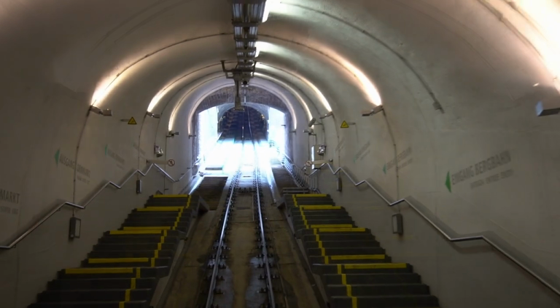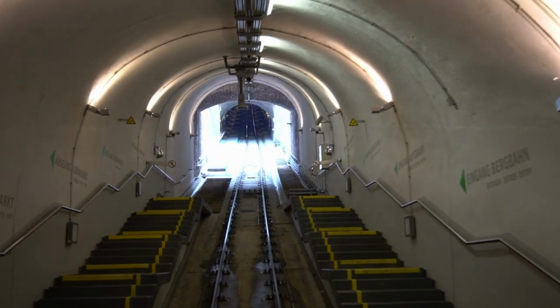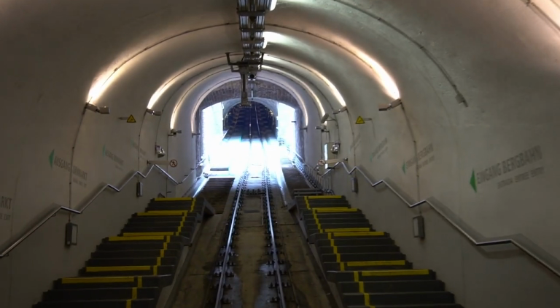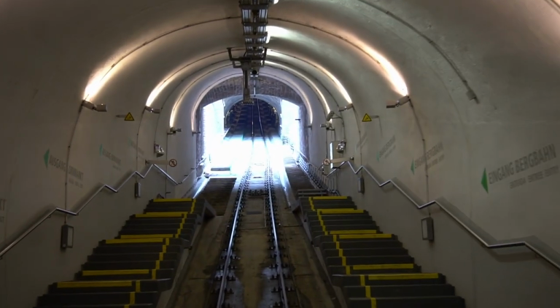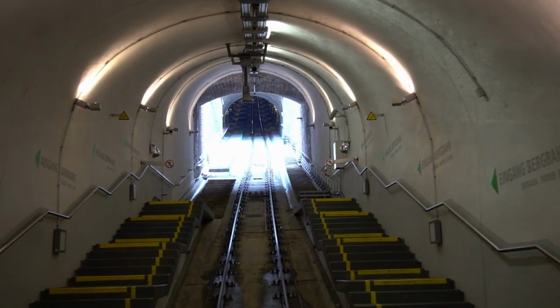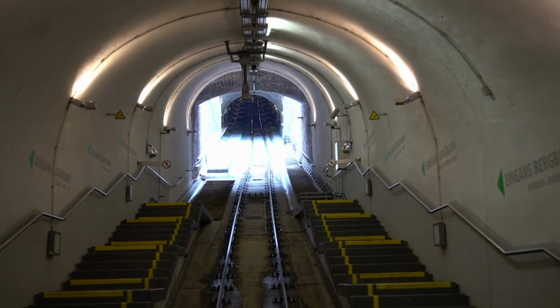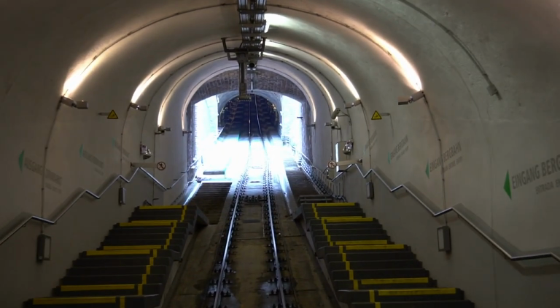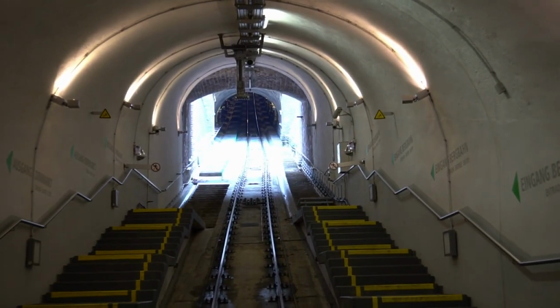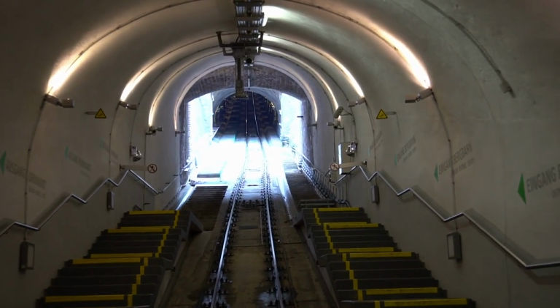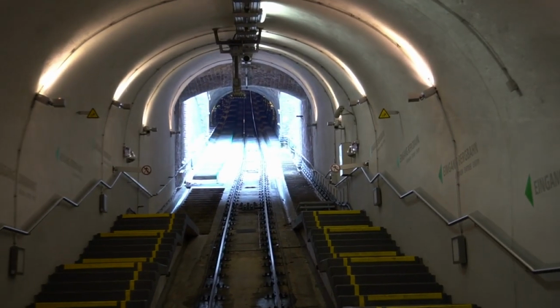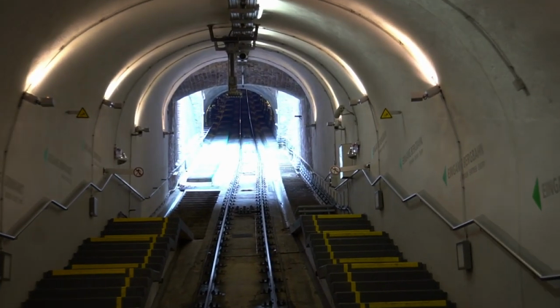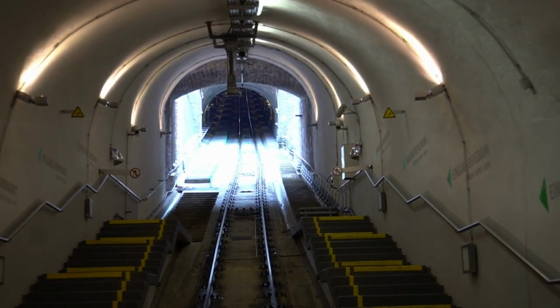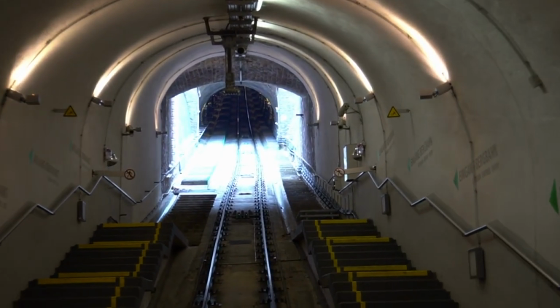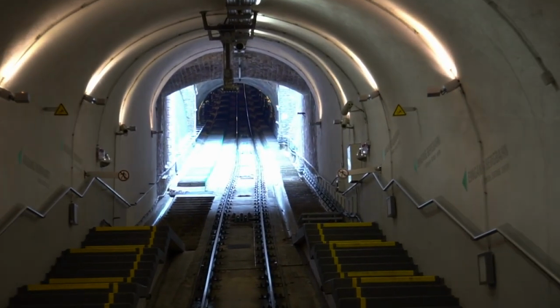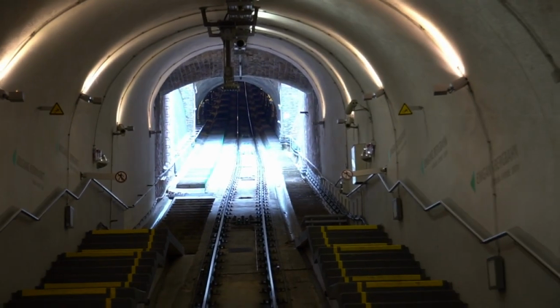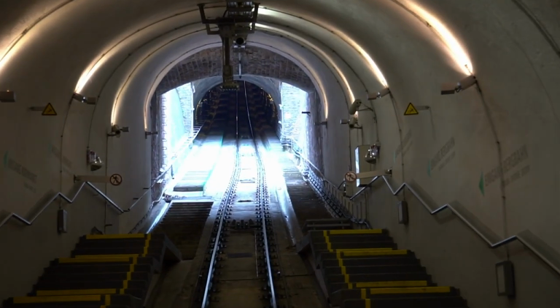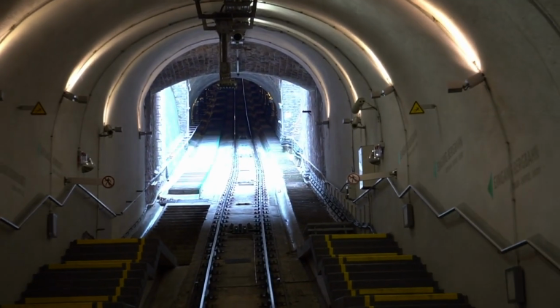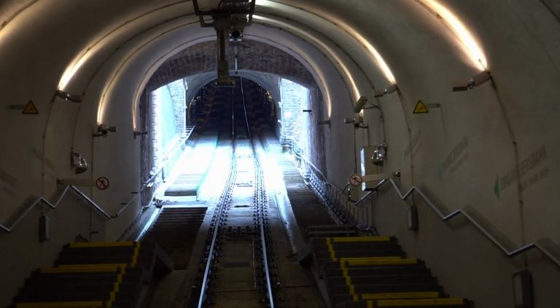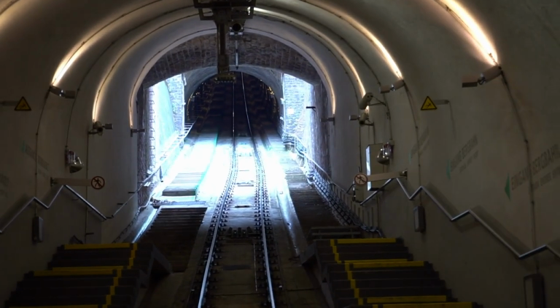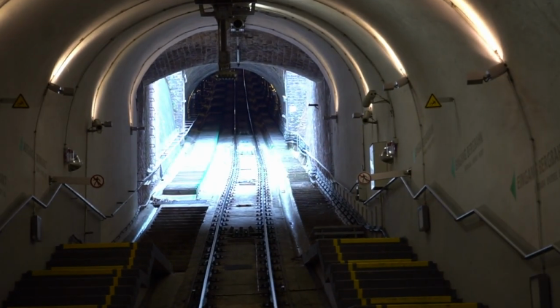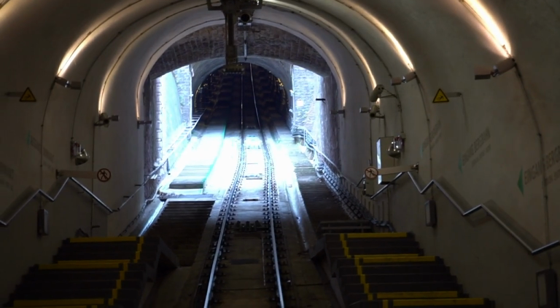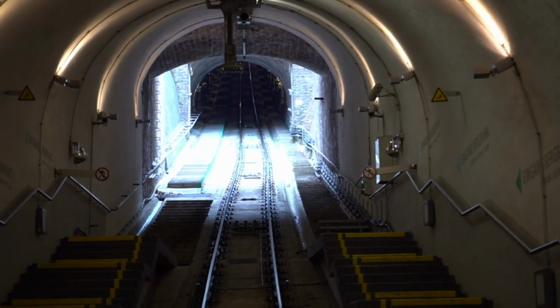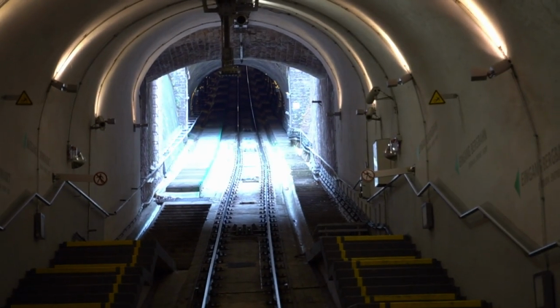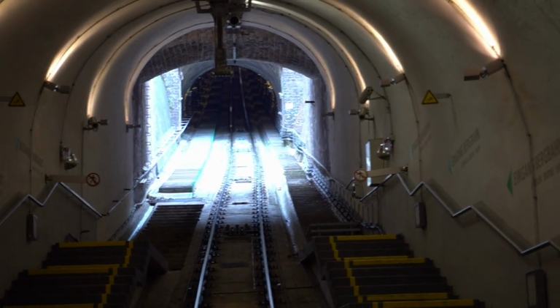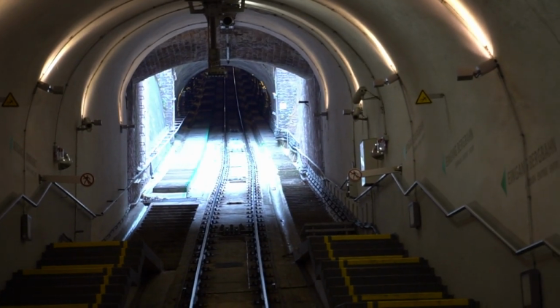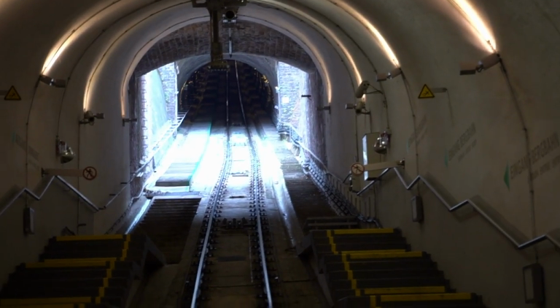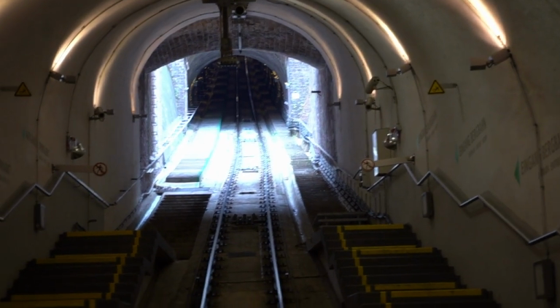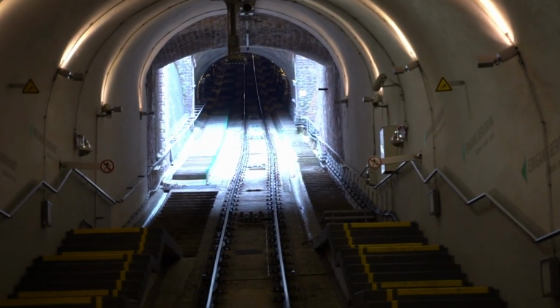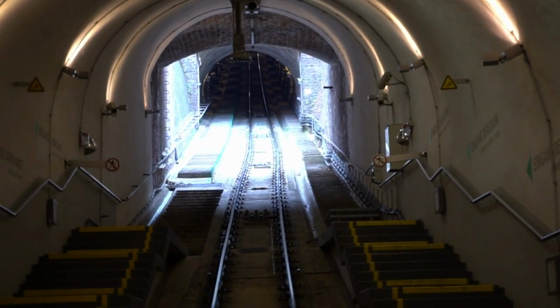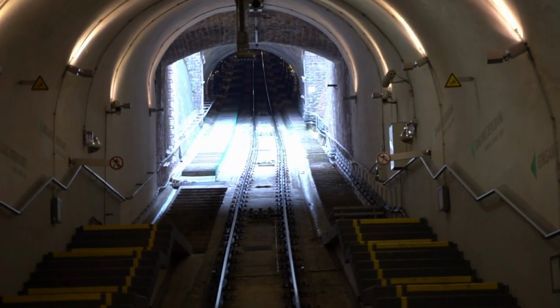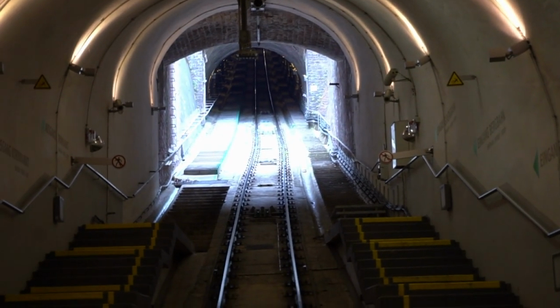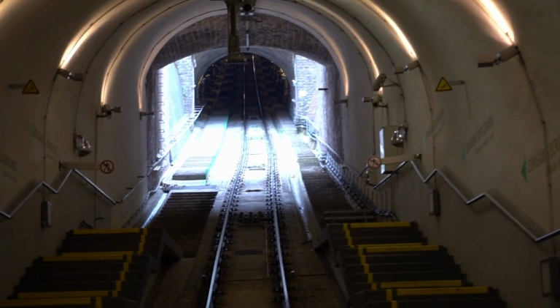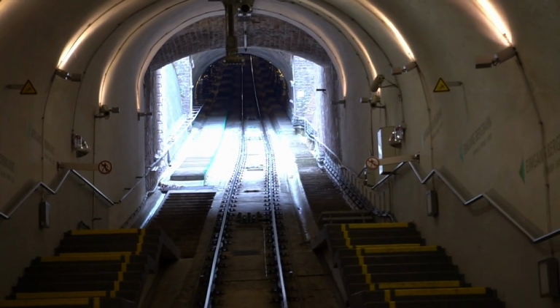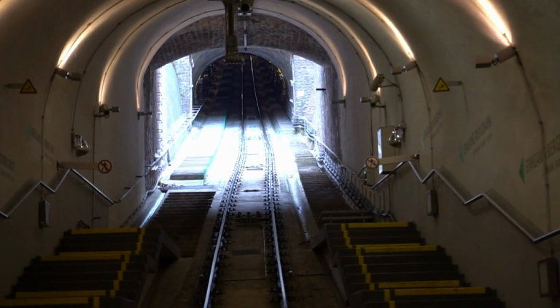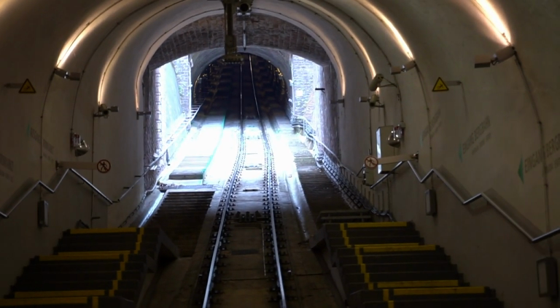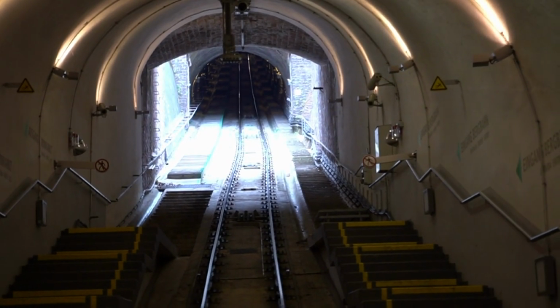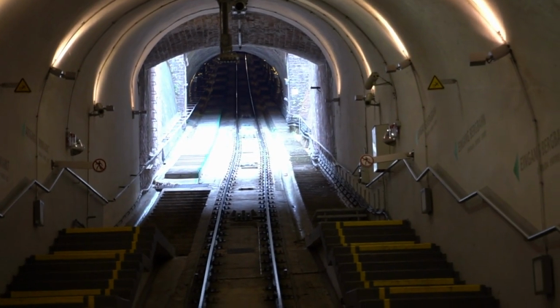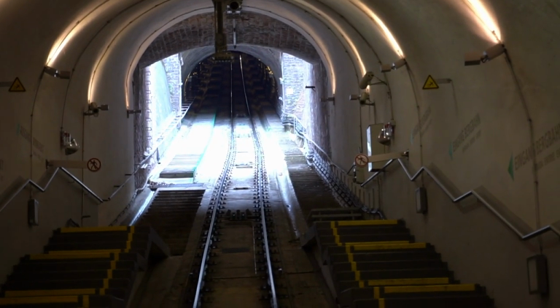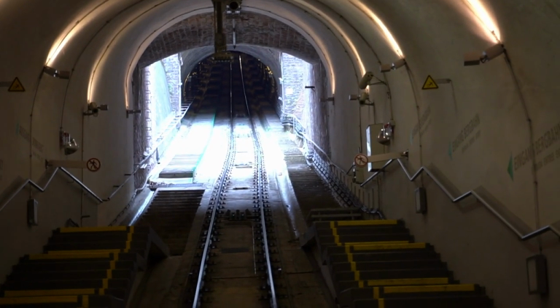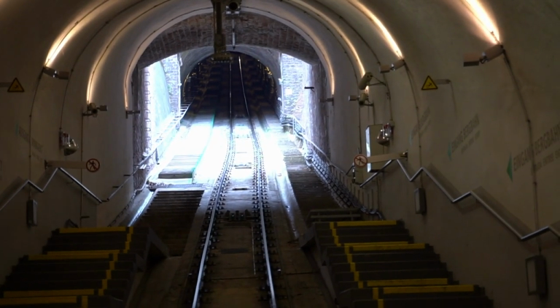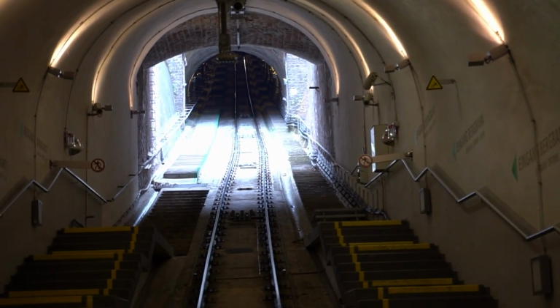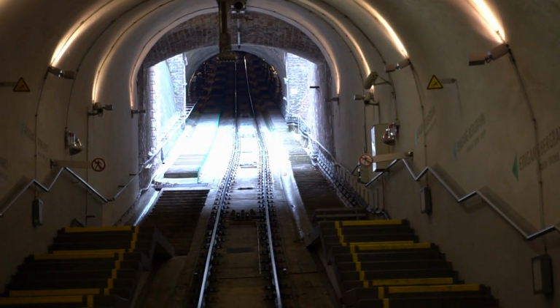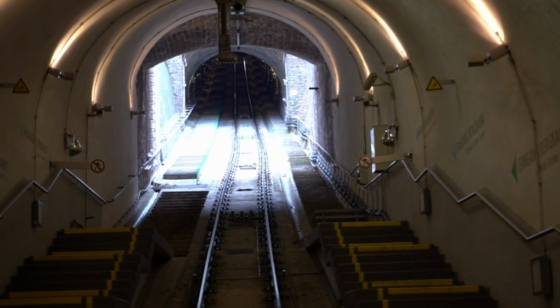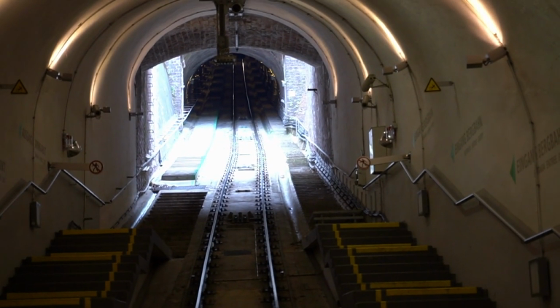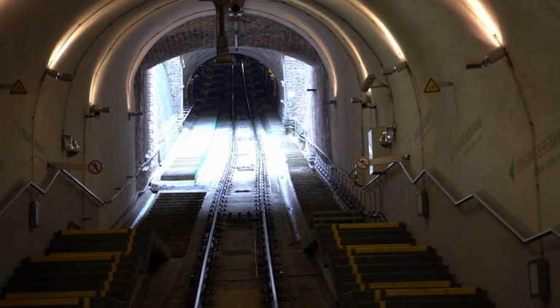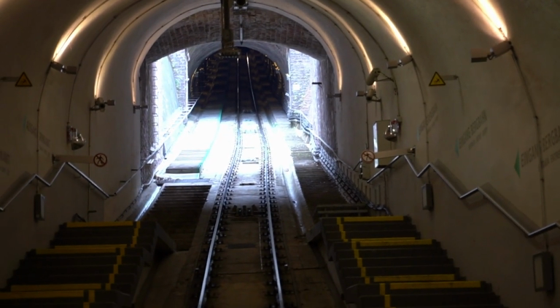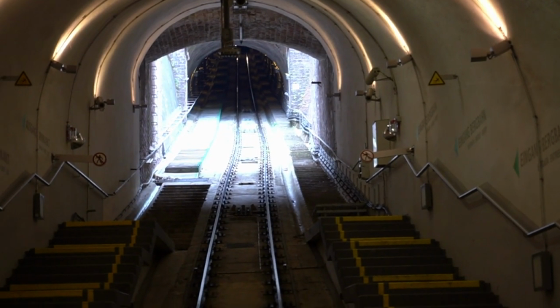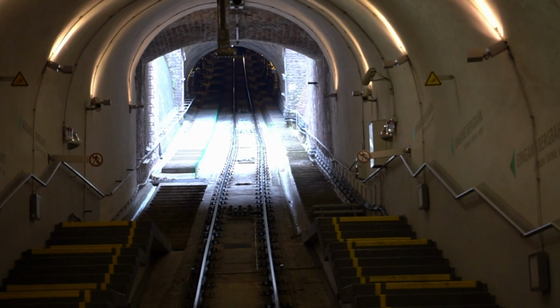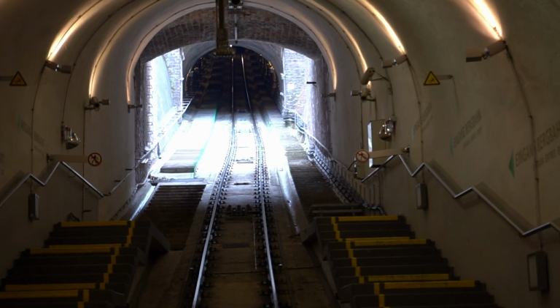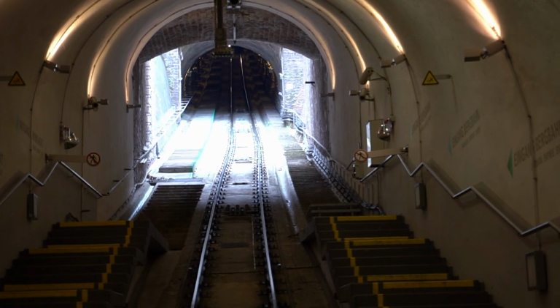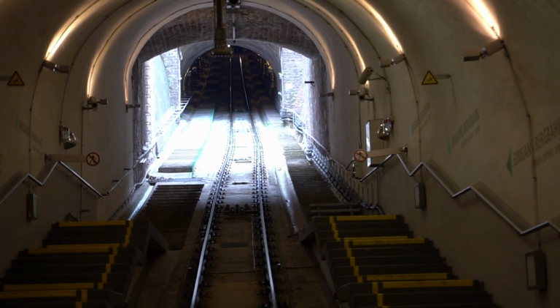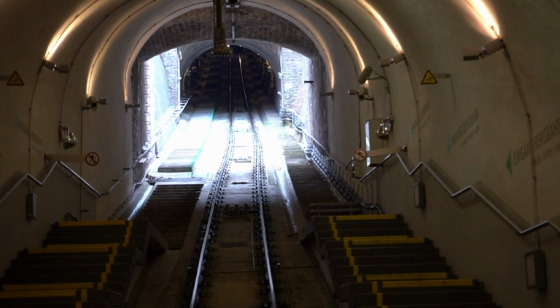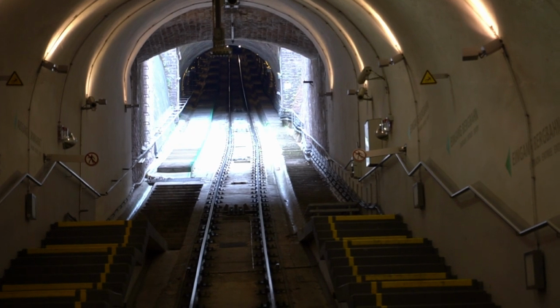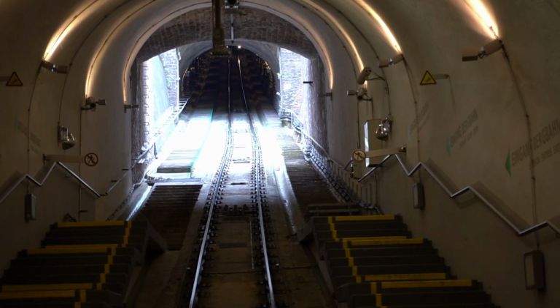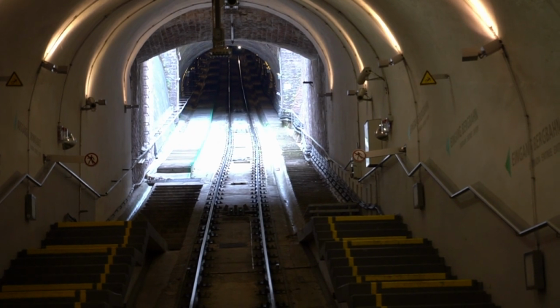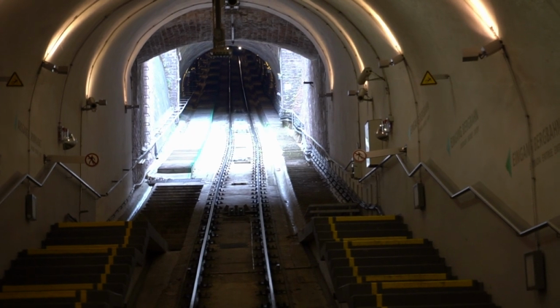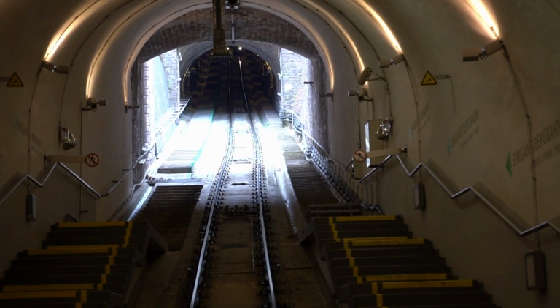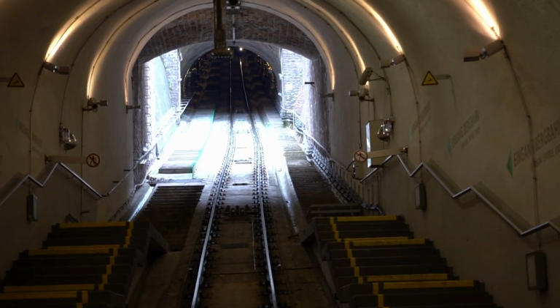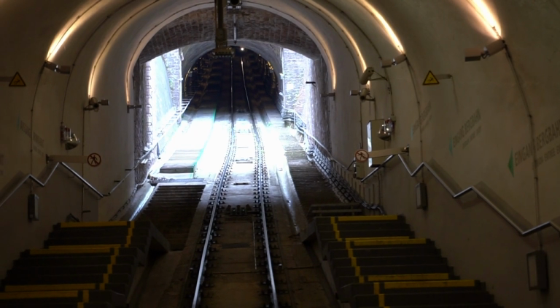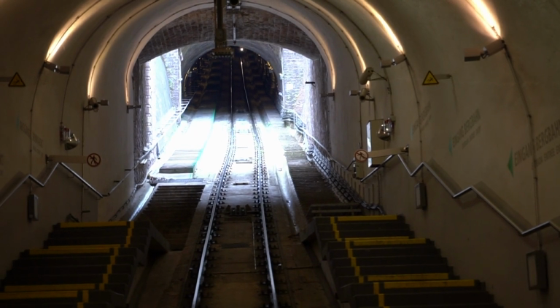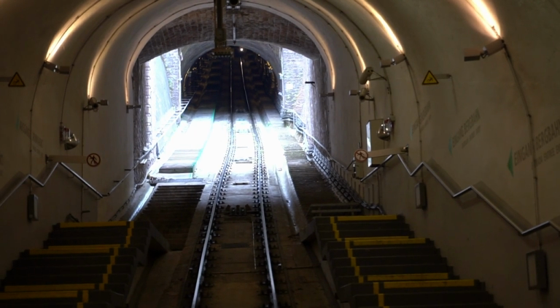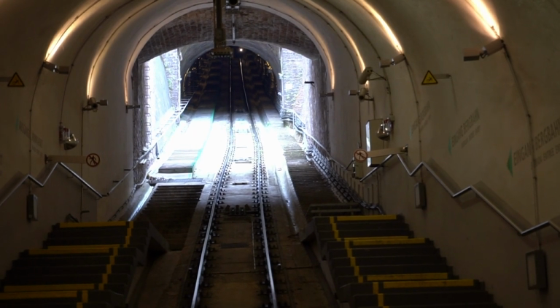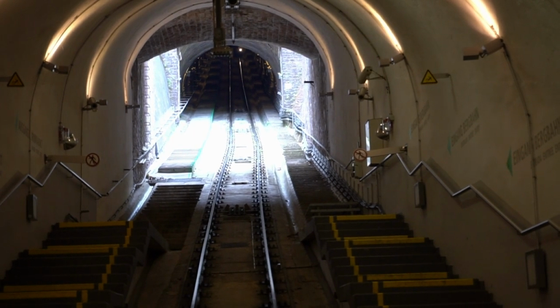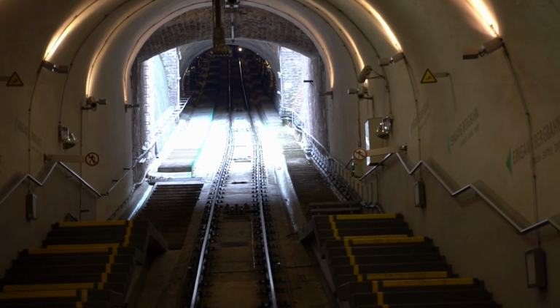After waiting for some time, a rumbling sound could be heard in the tunnel. This signals the arrival of the funicular.